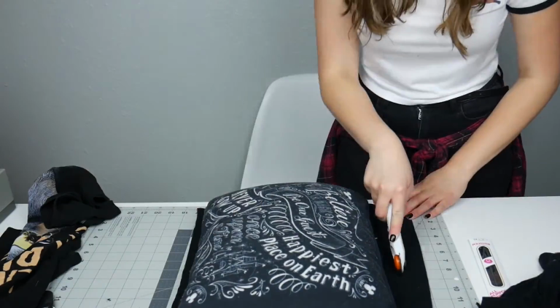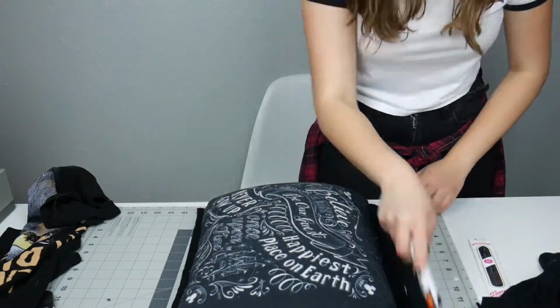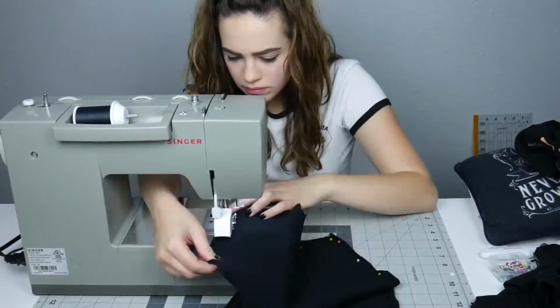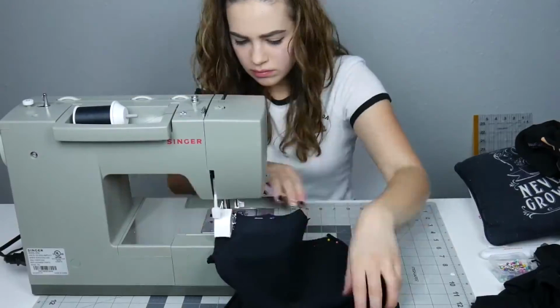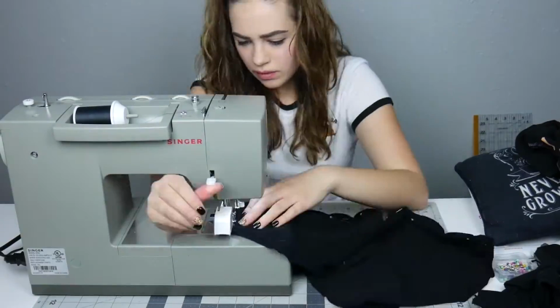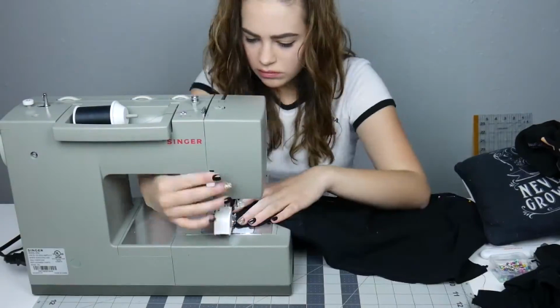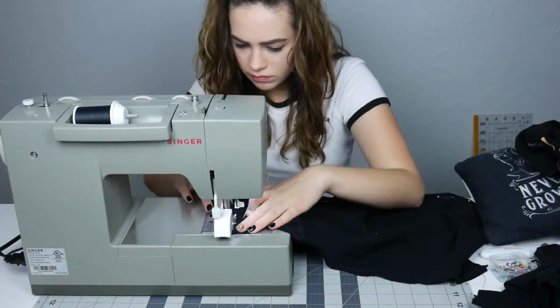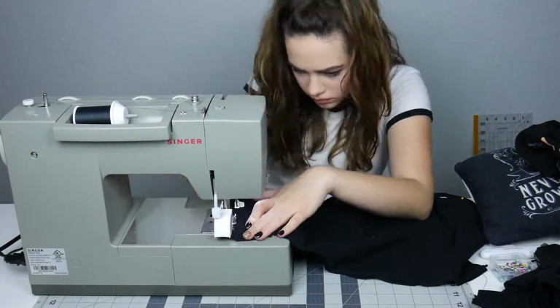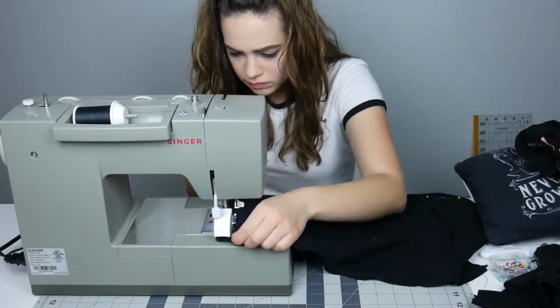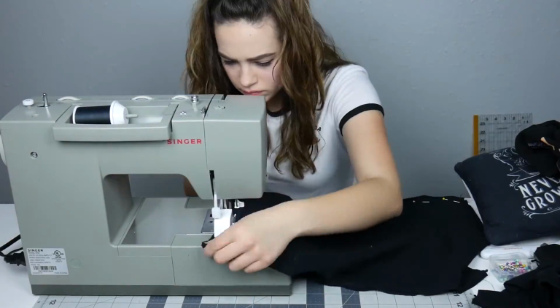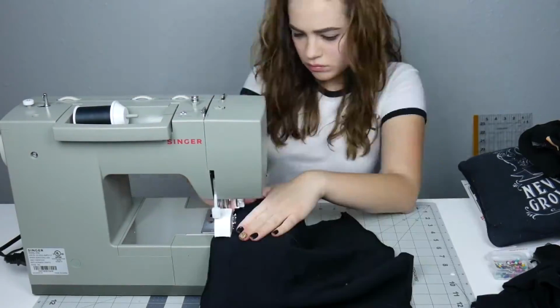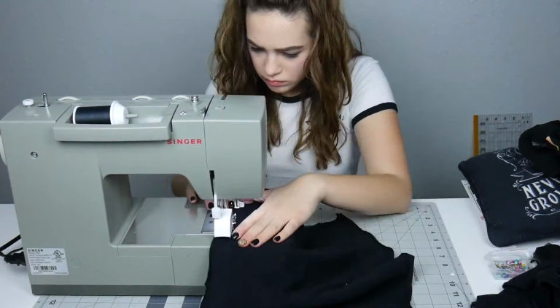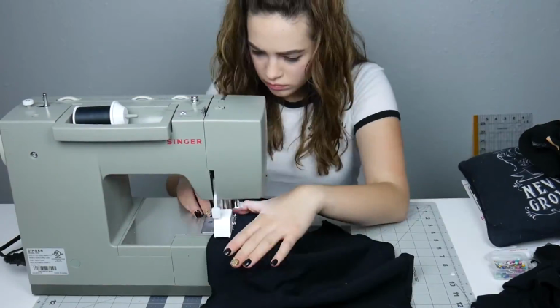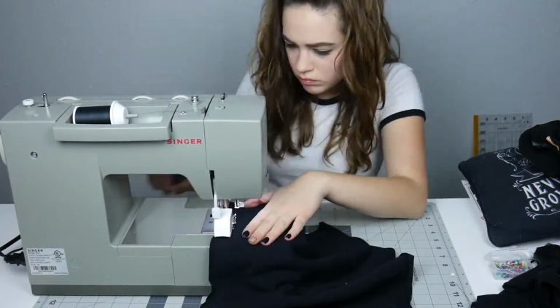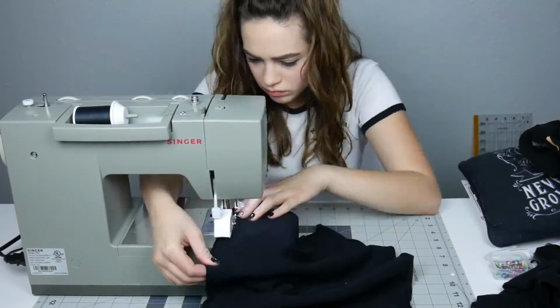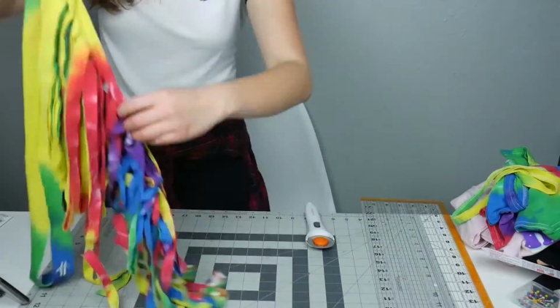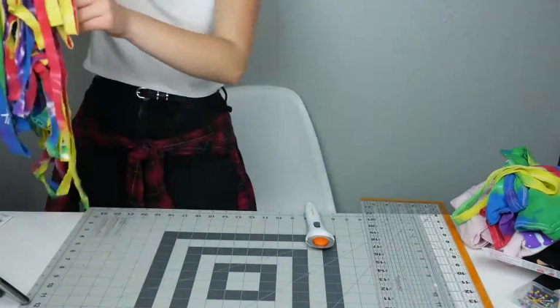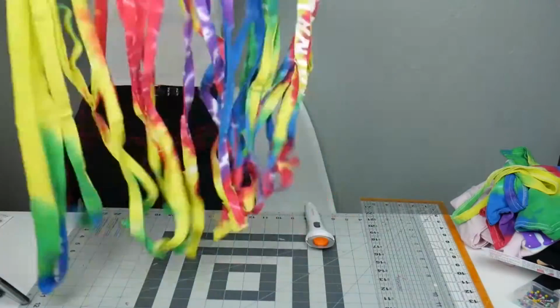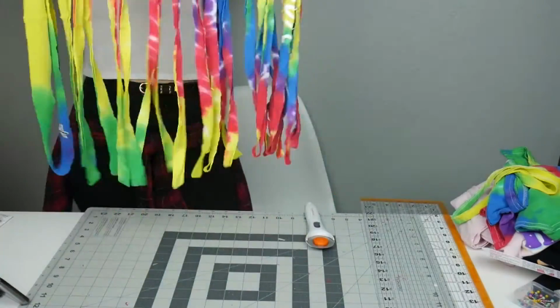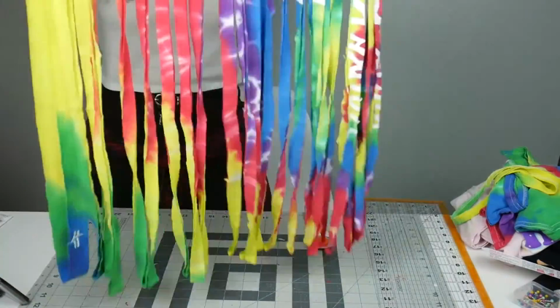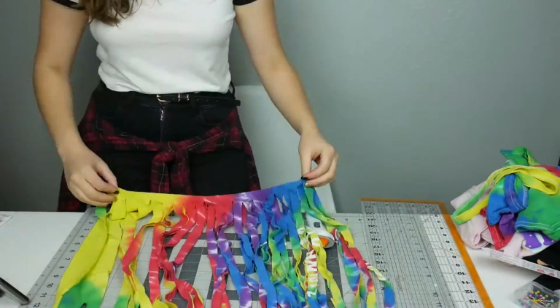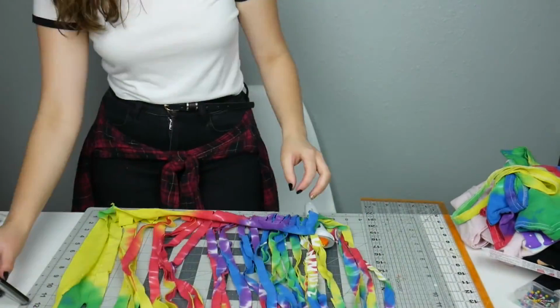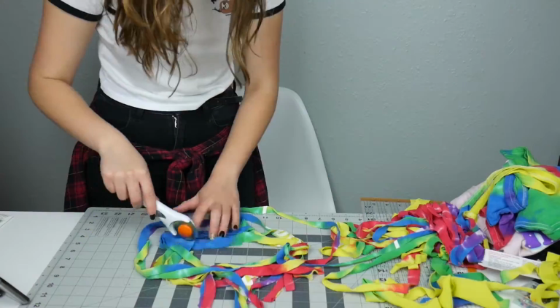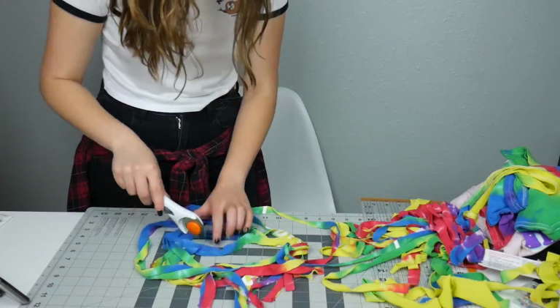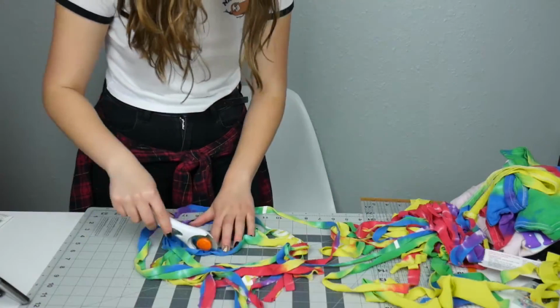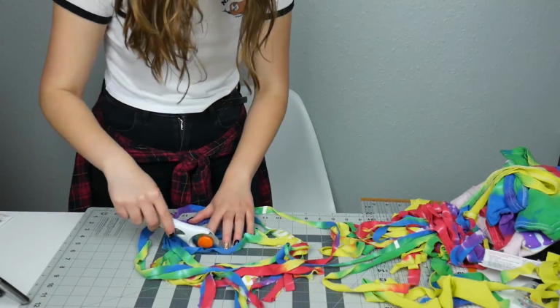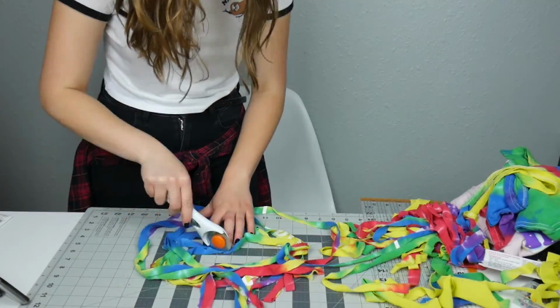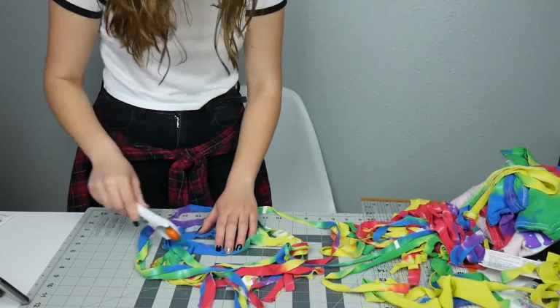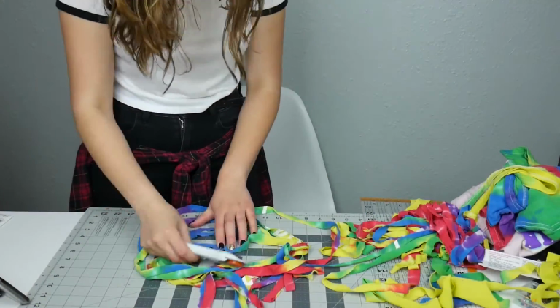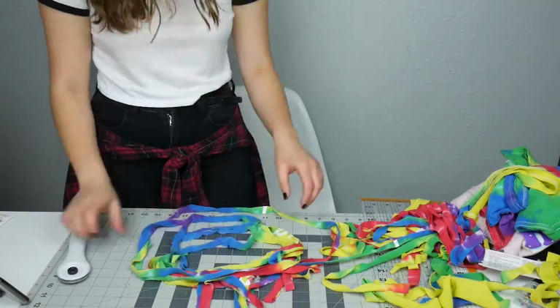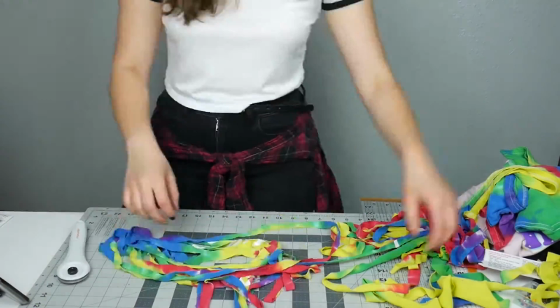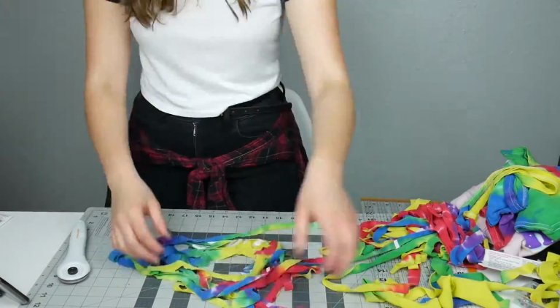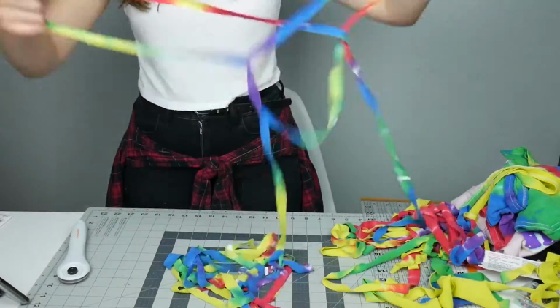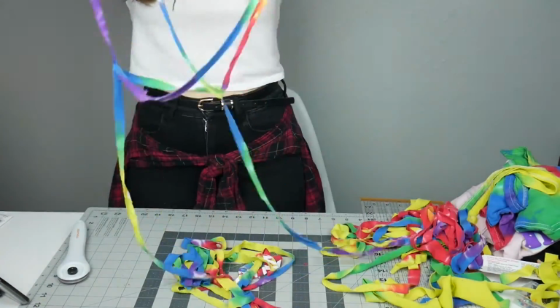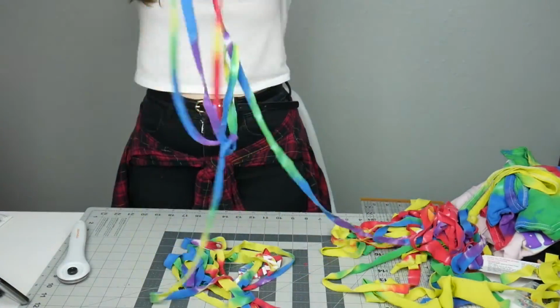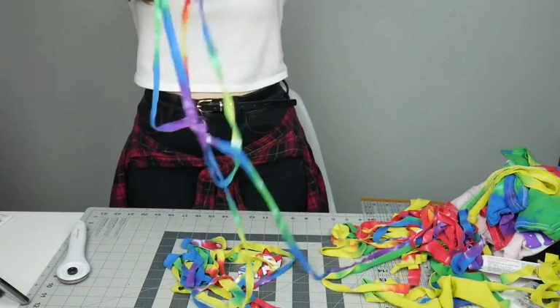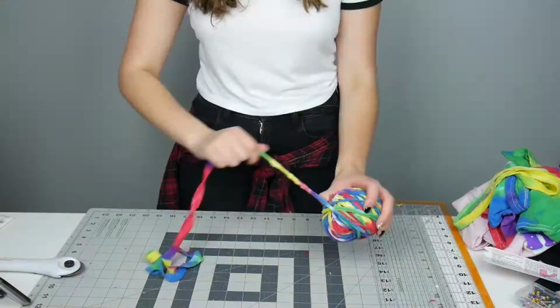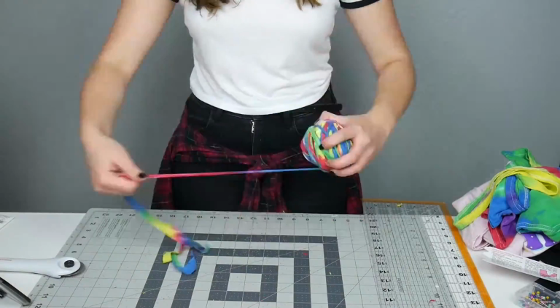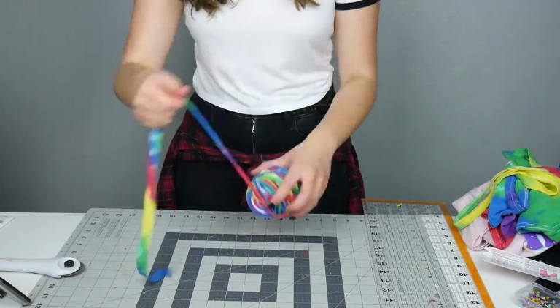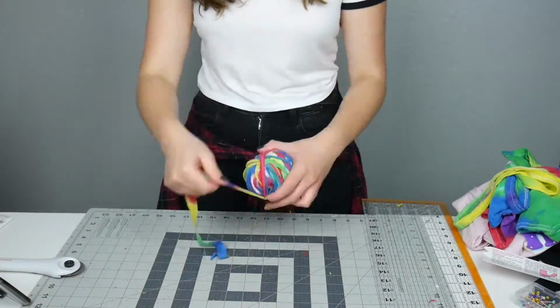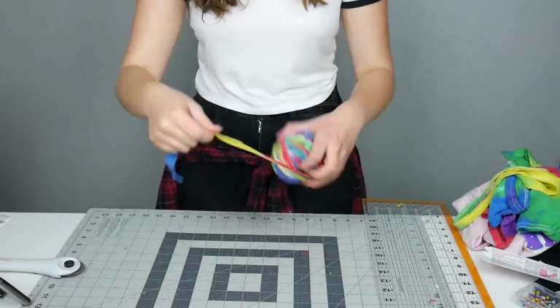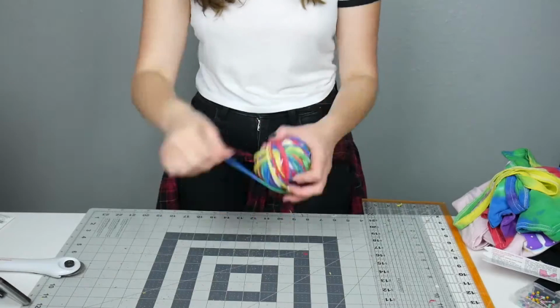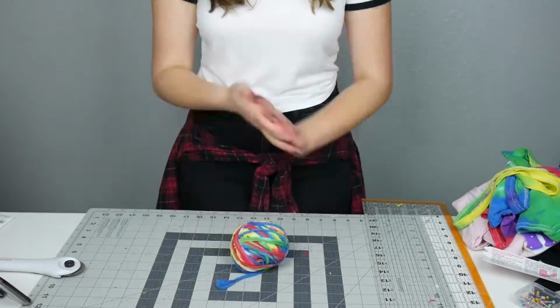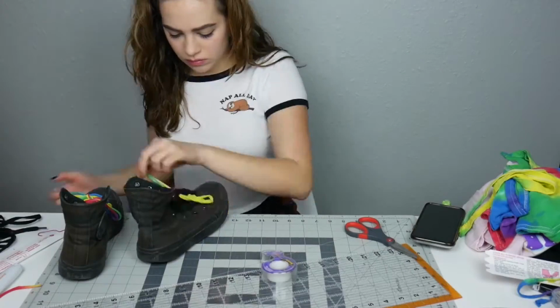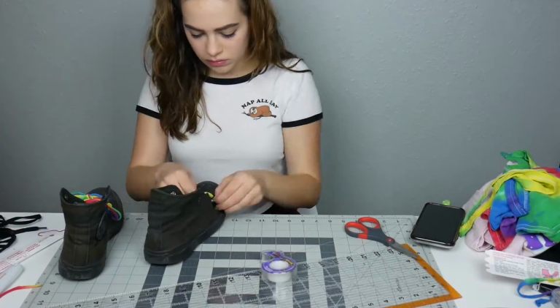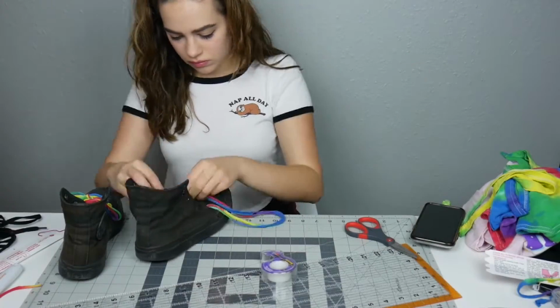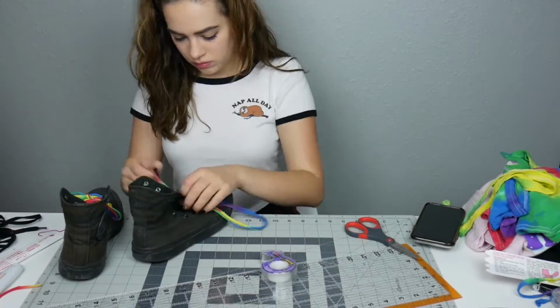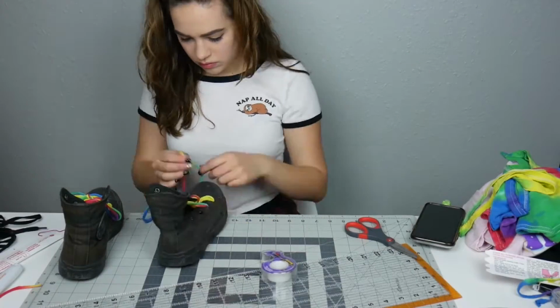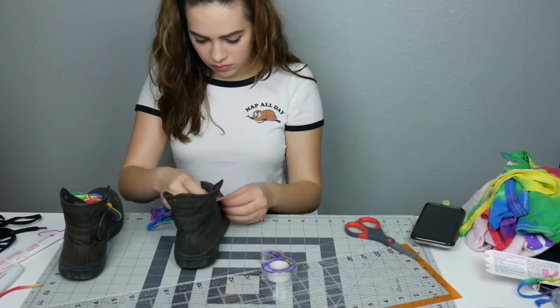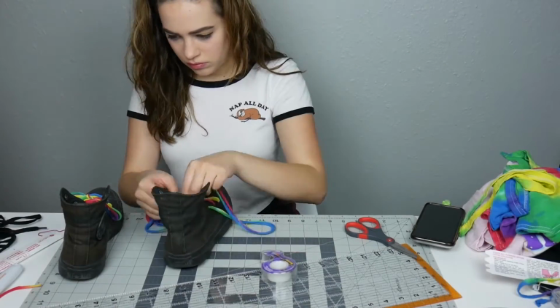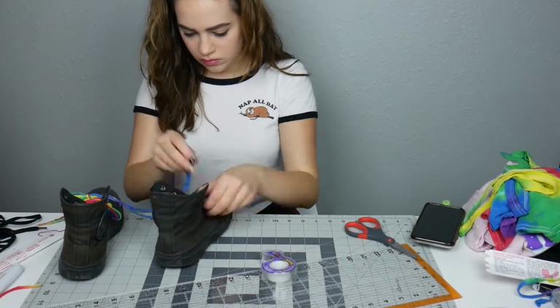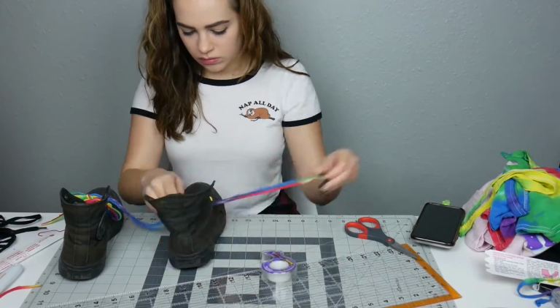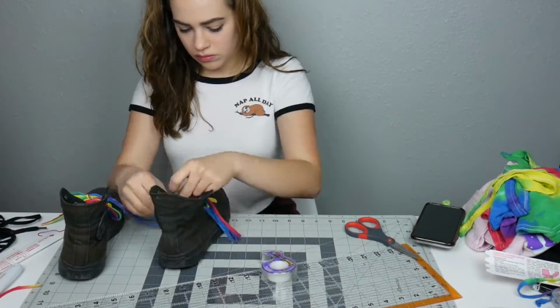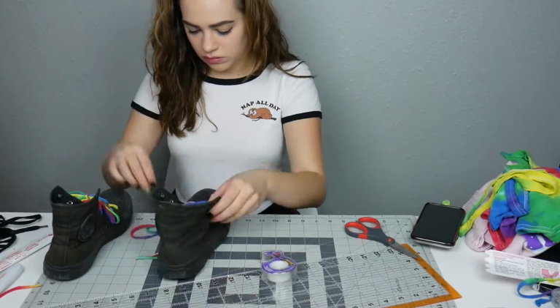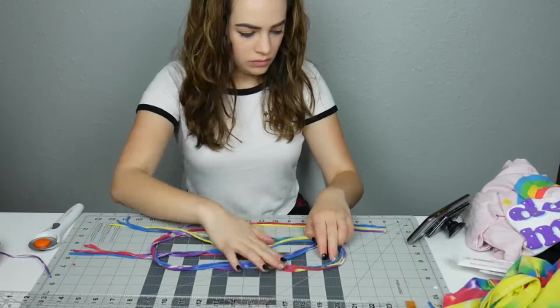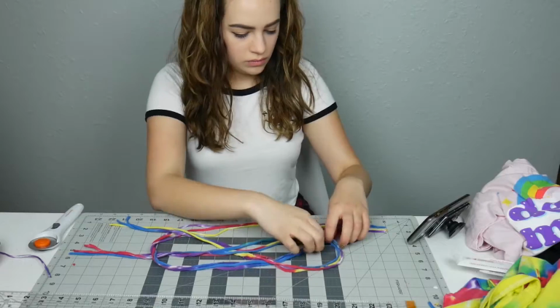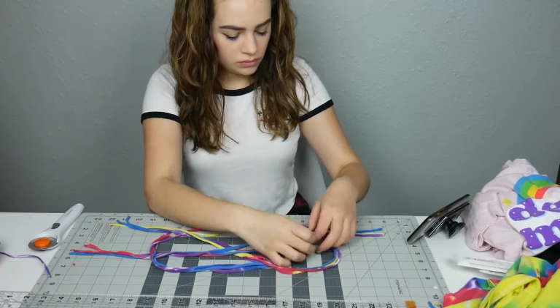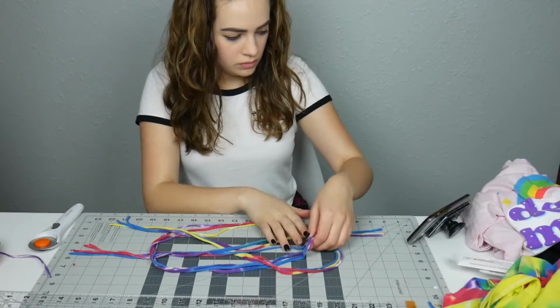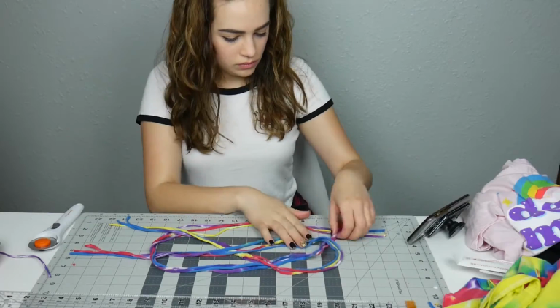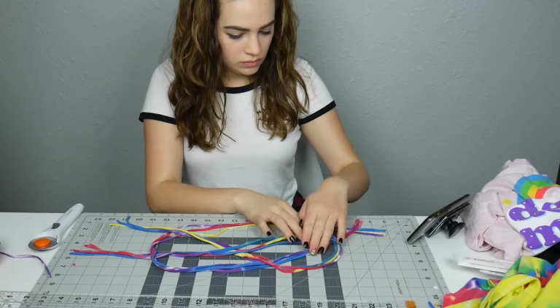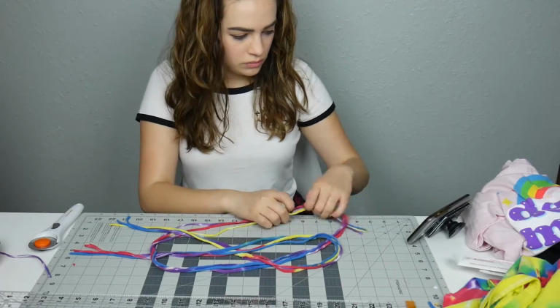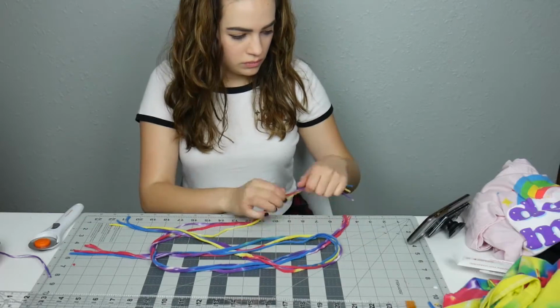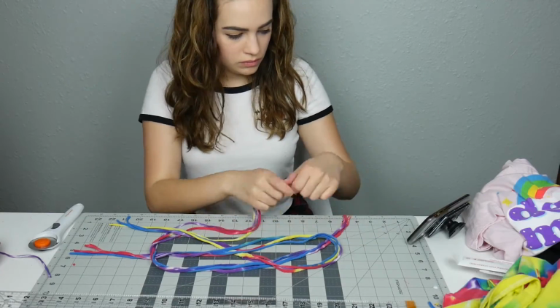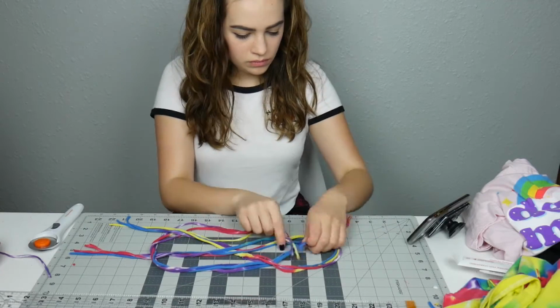Keep watching this video to see four really cool, fun, and super easy DIY t-shirt crafts.